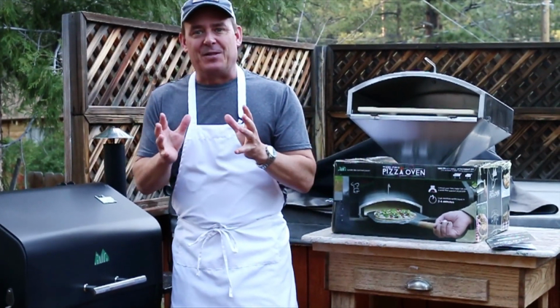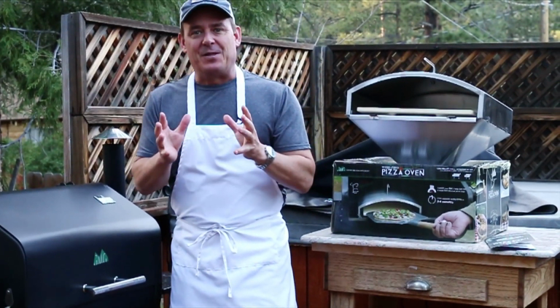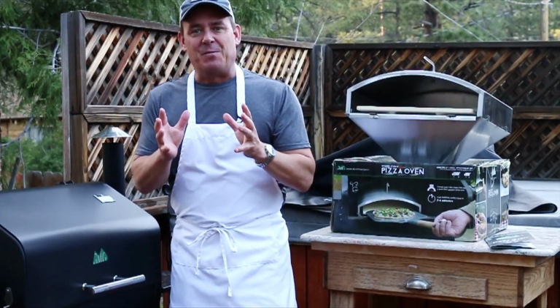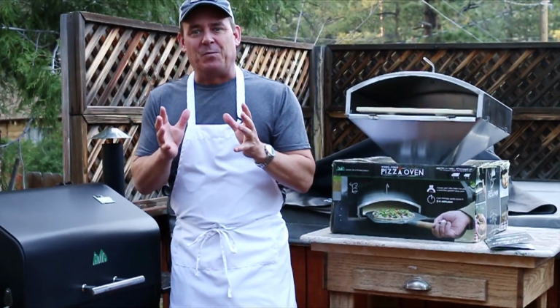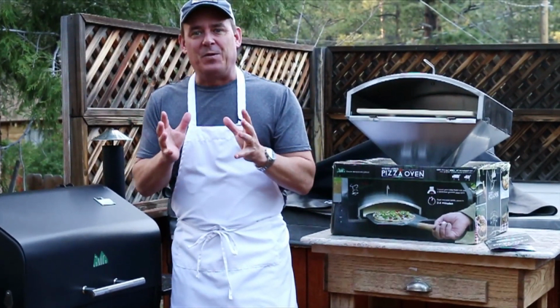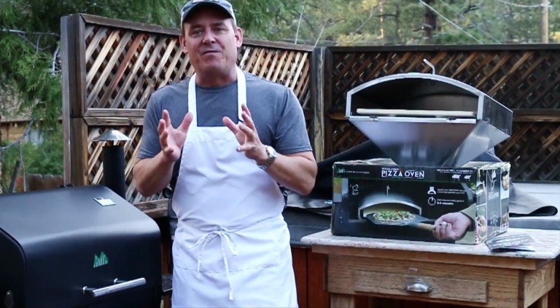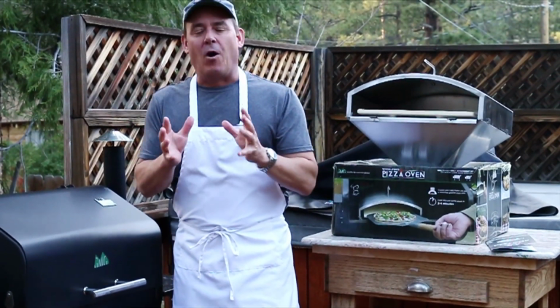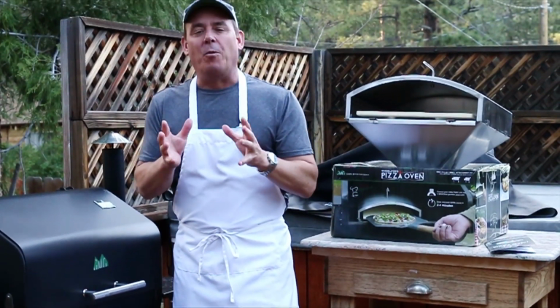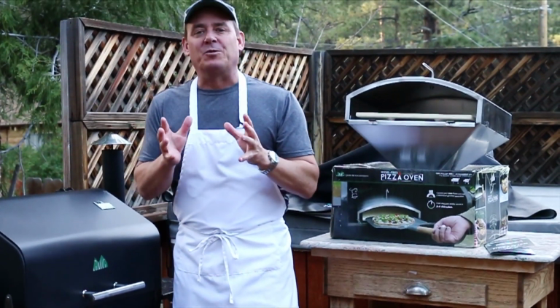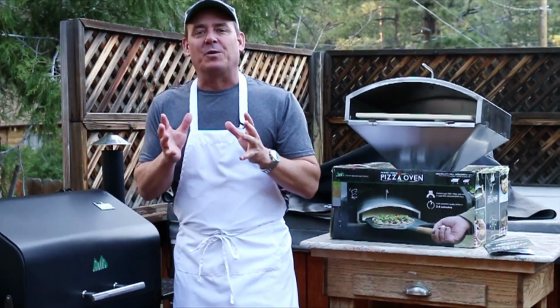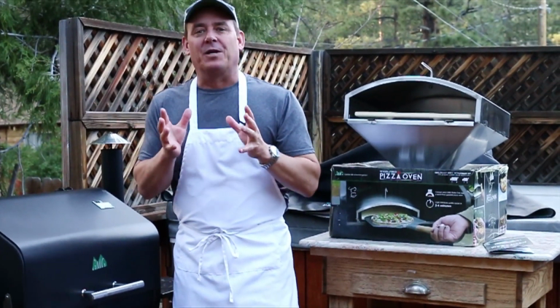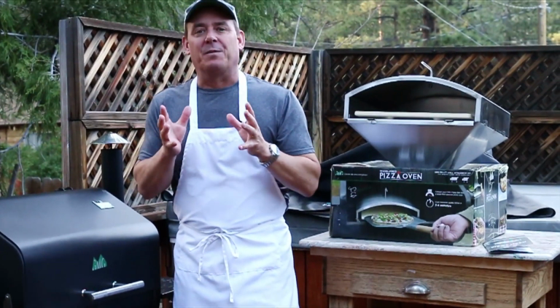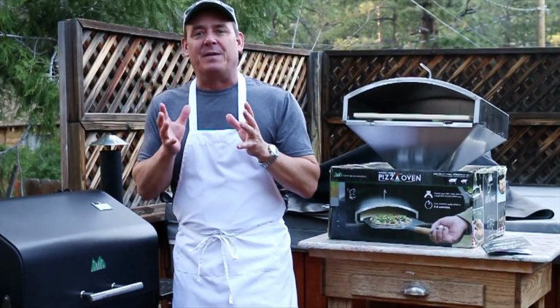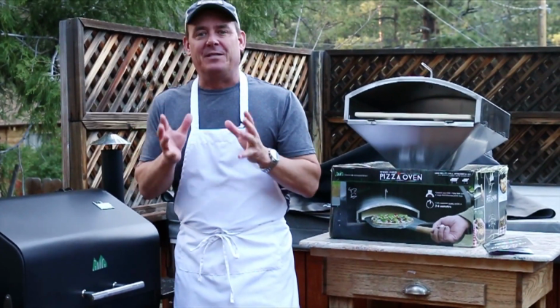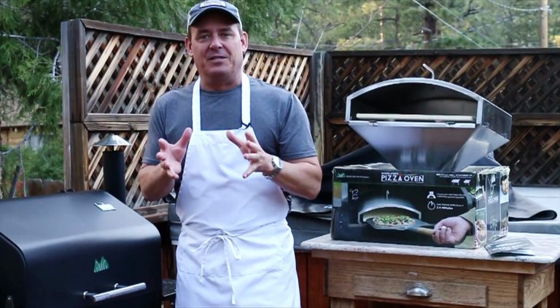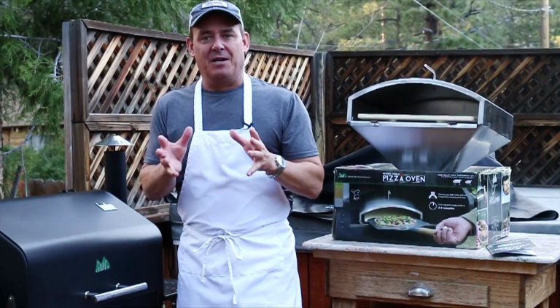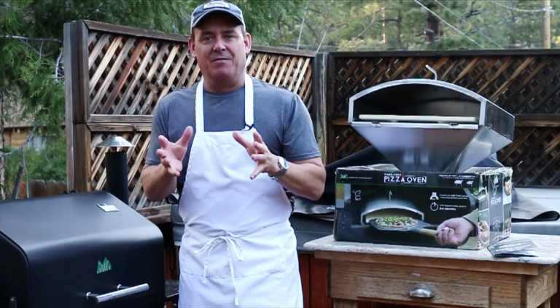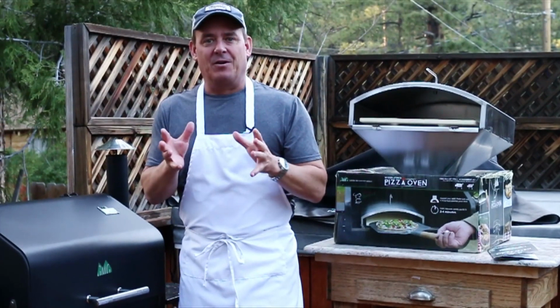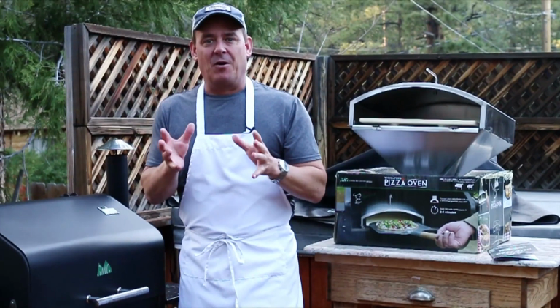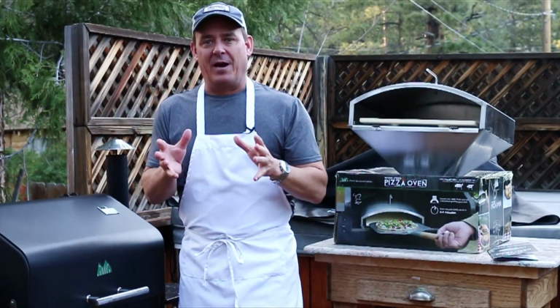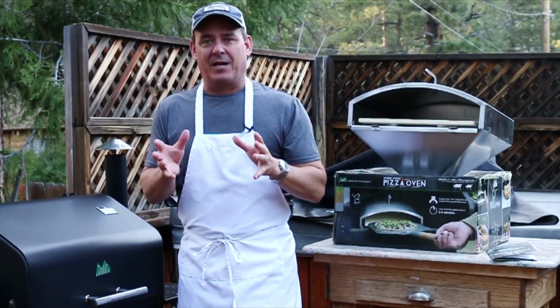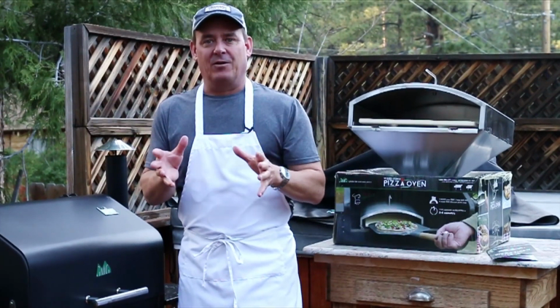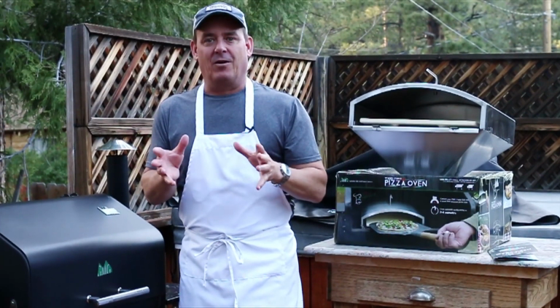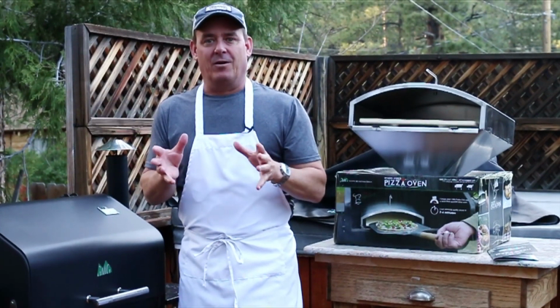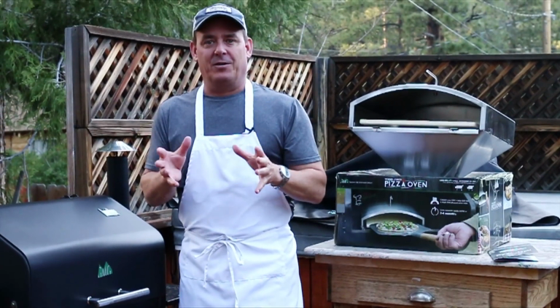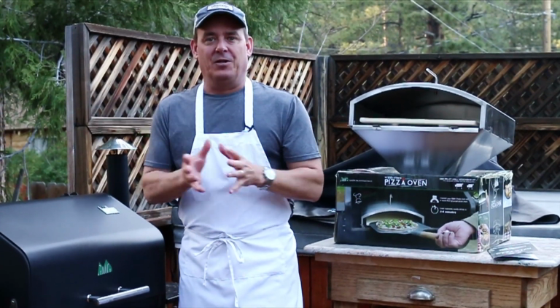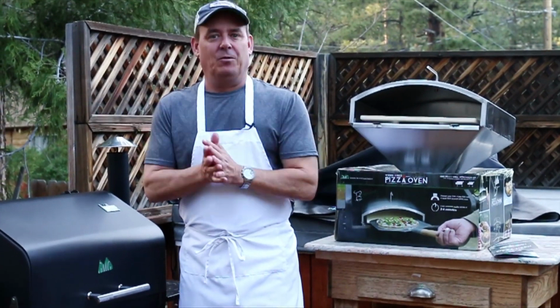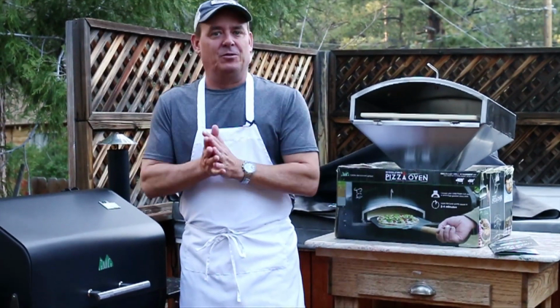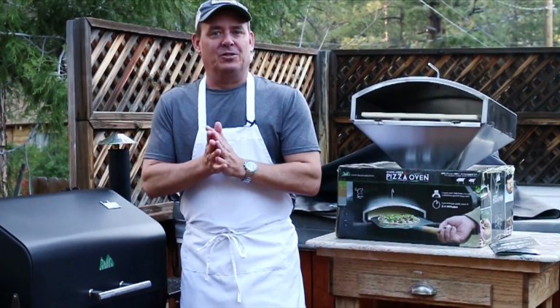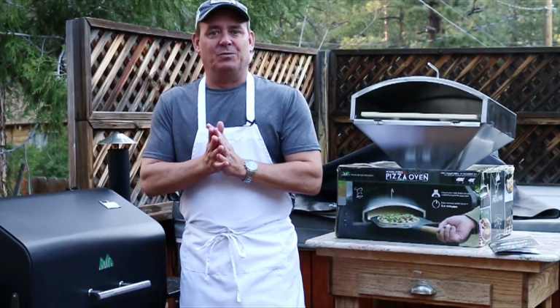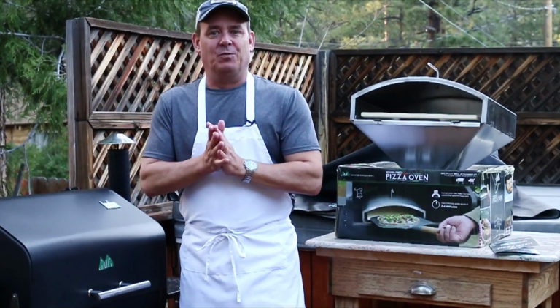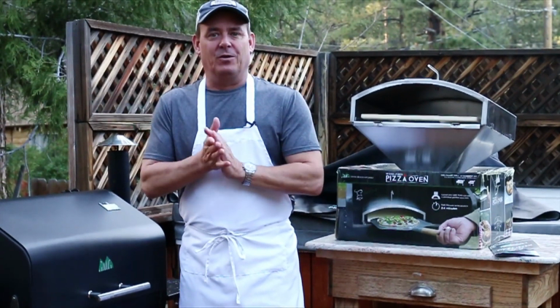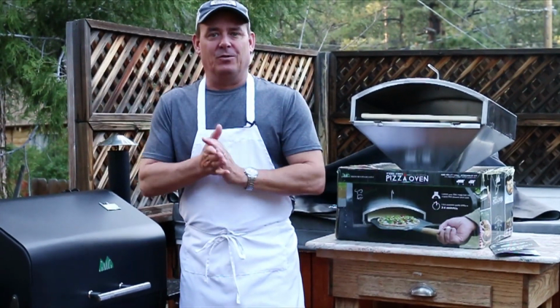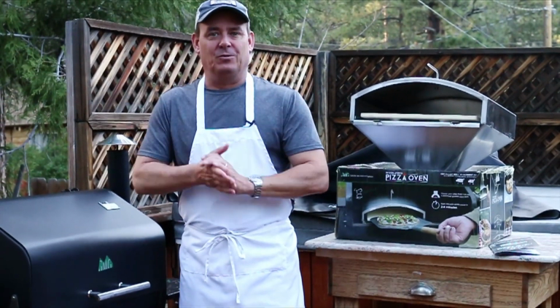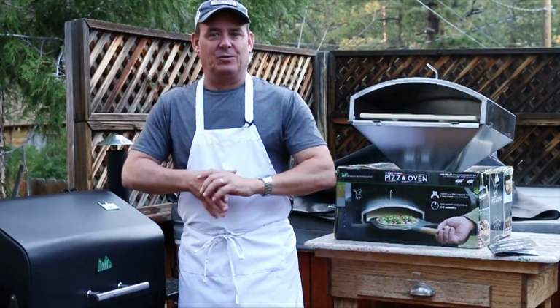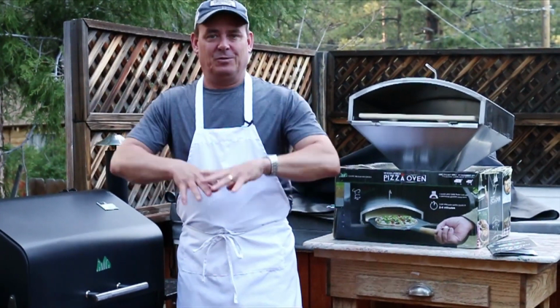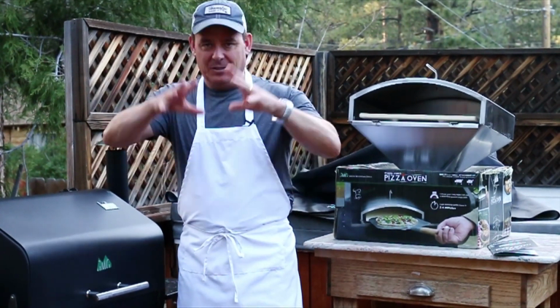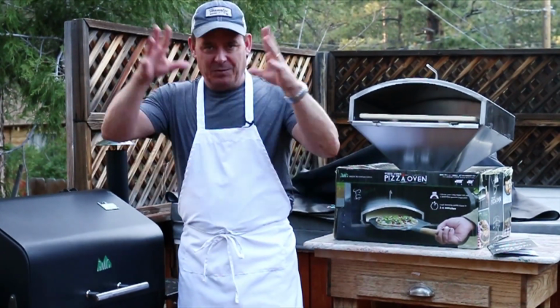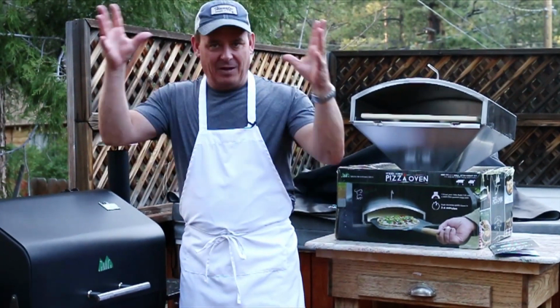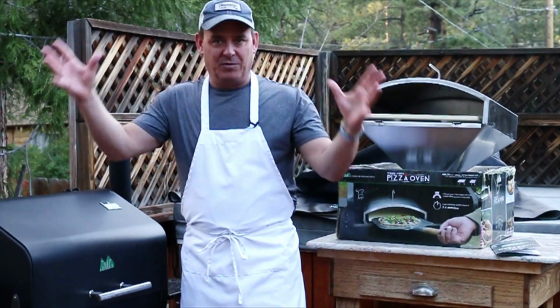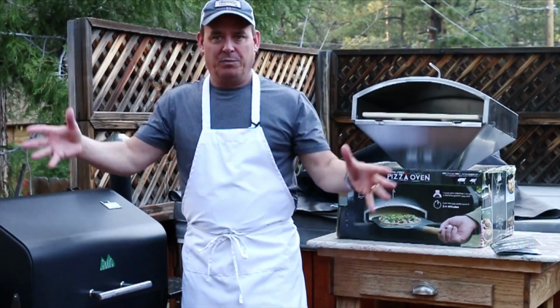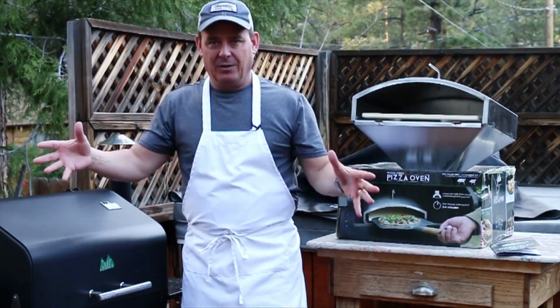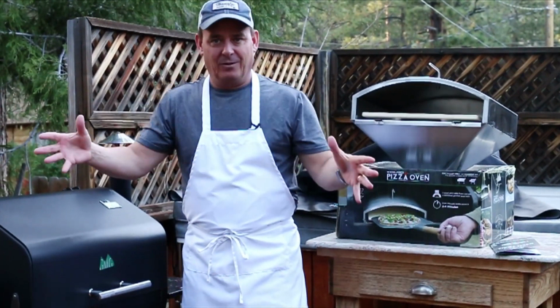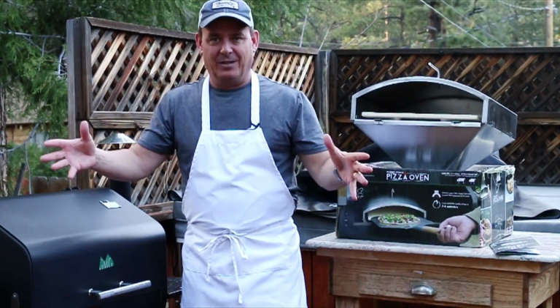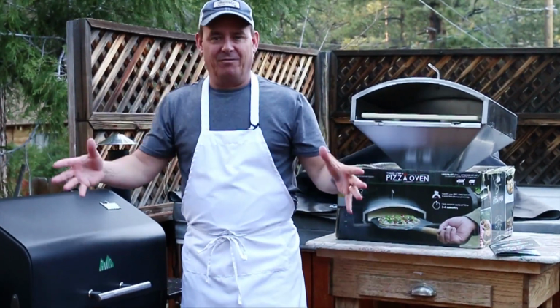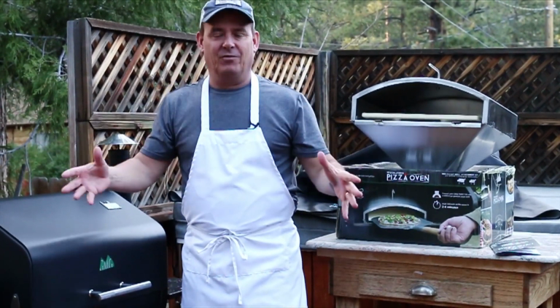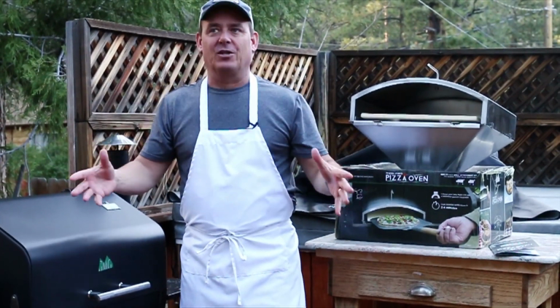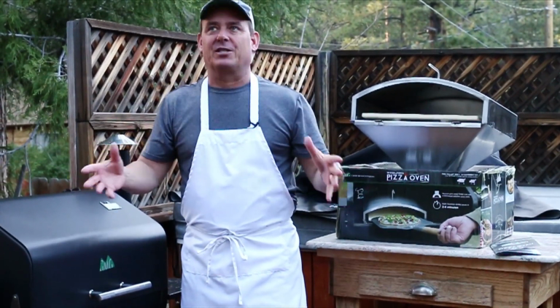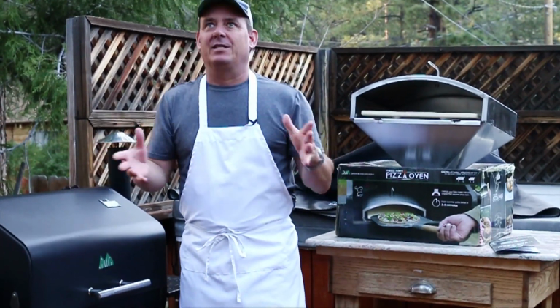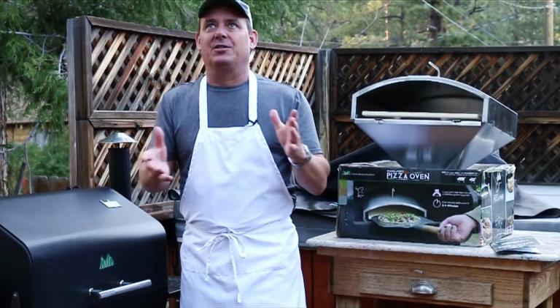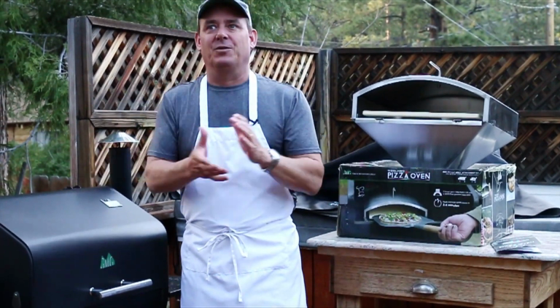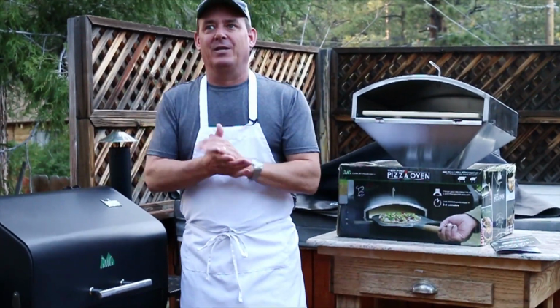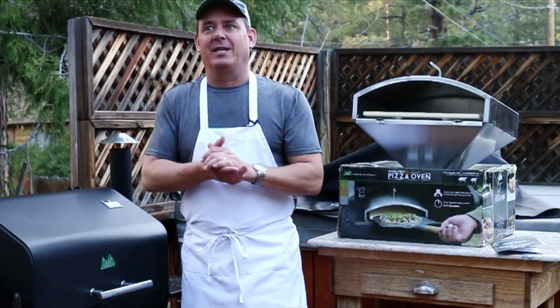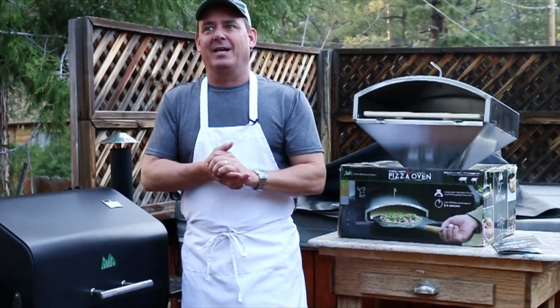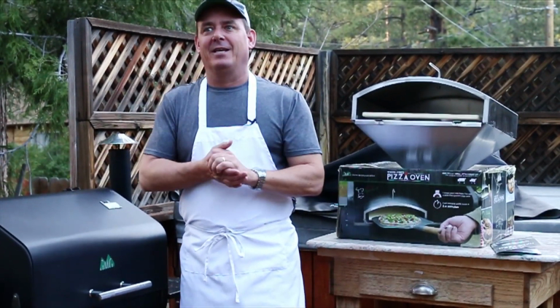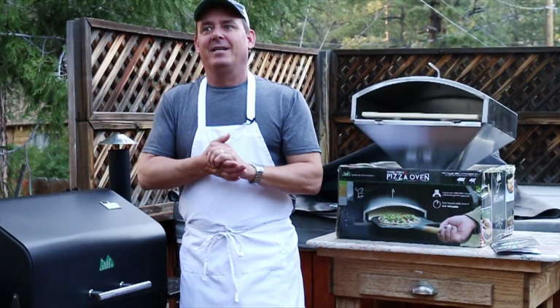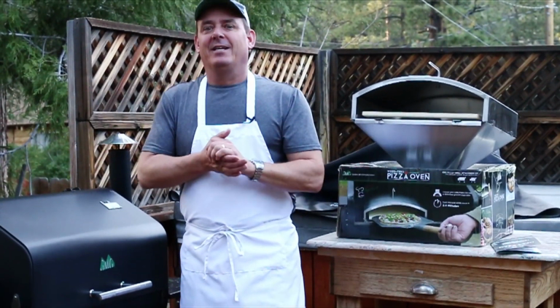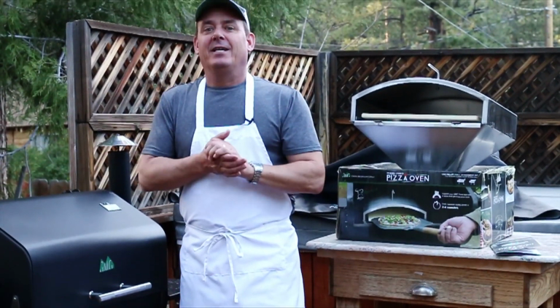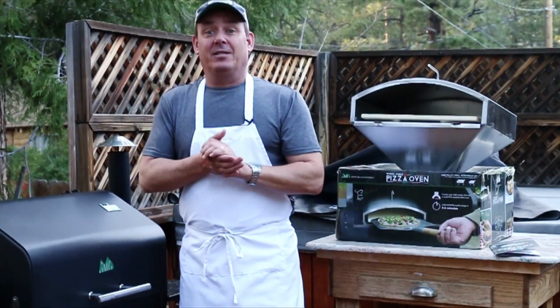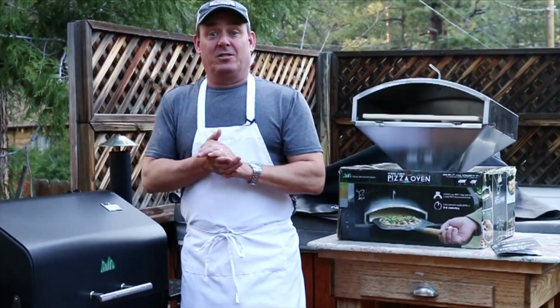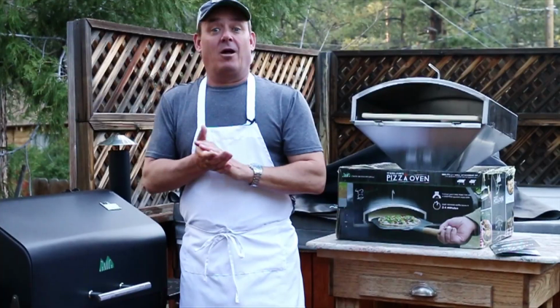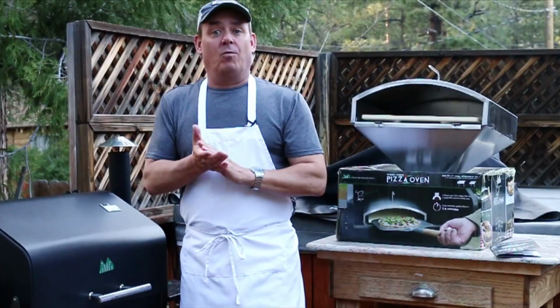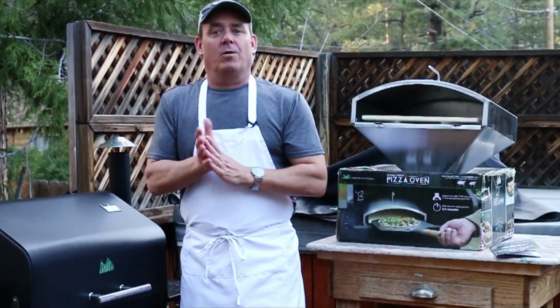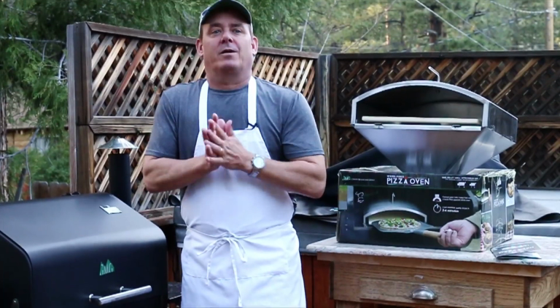We've always wanted a pizza oven in our backyard — just one of those that you would have to build. I've looked into it and it's a lot of work.